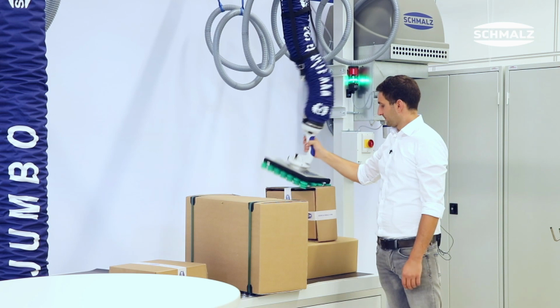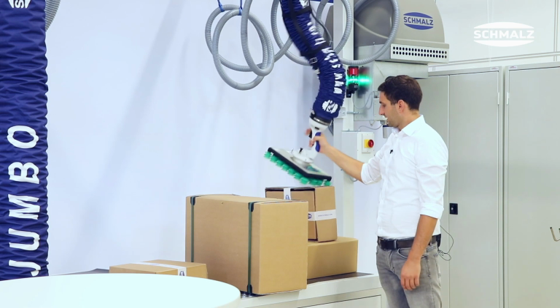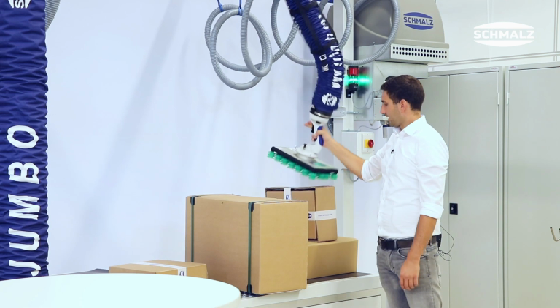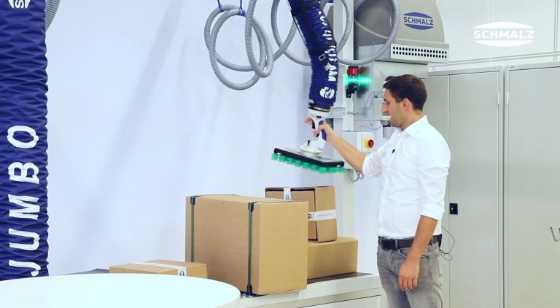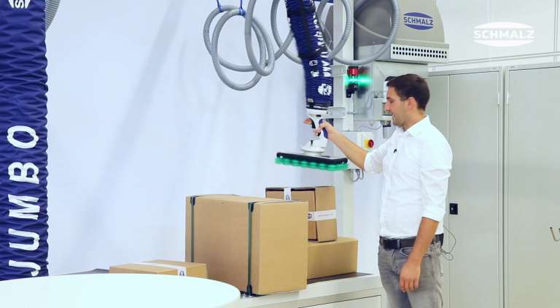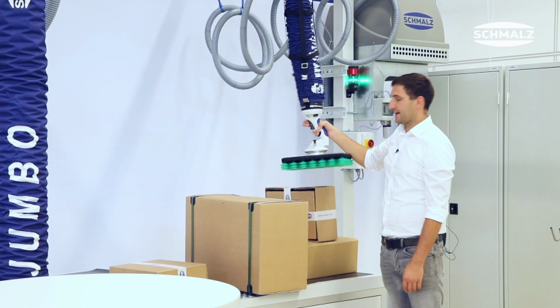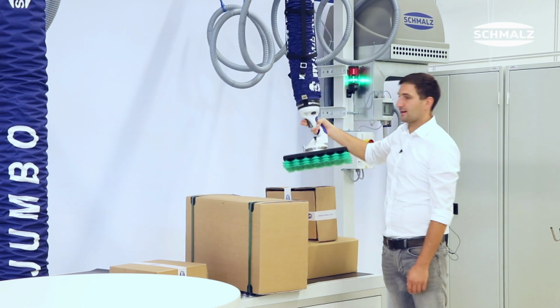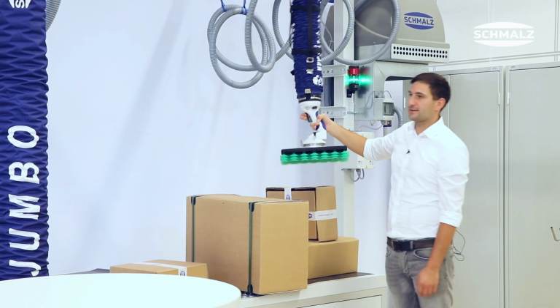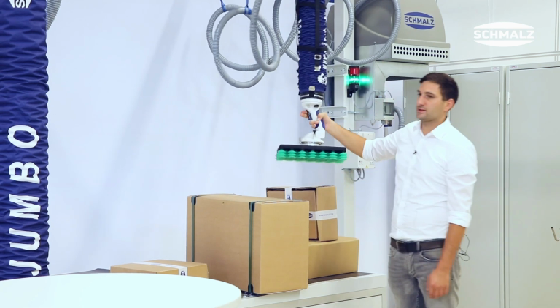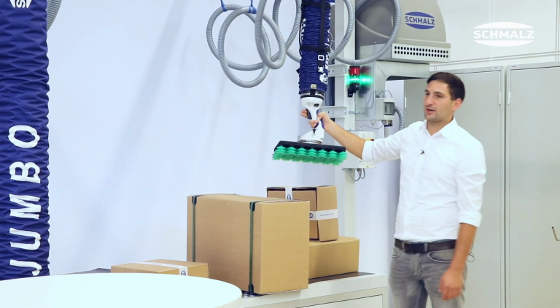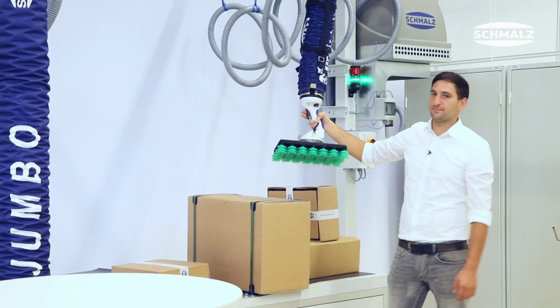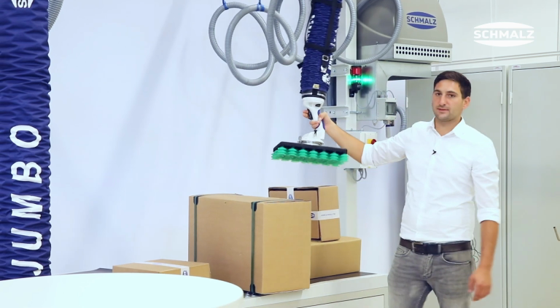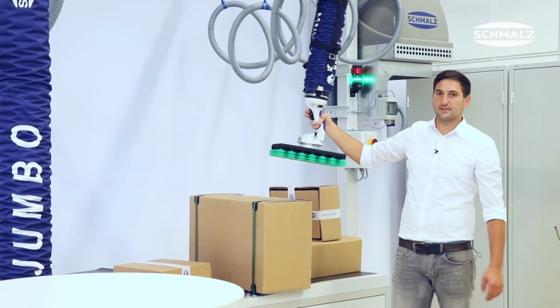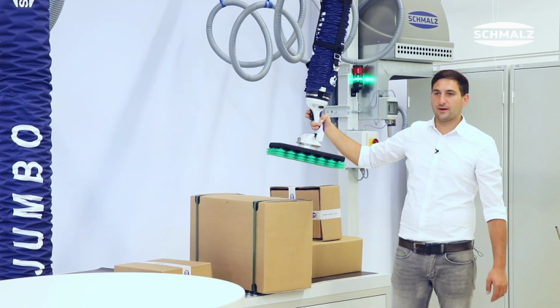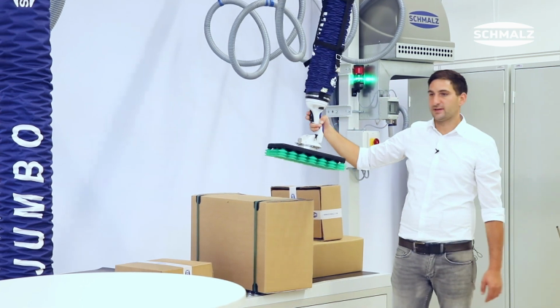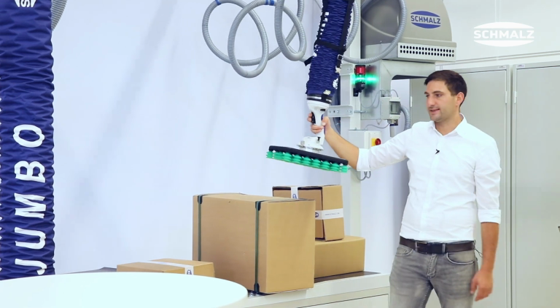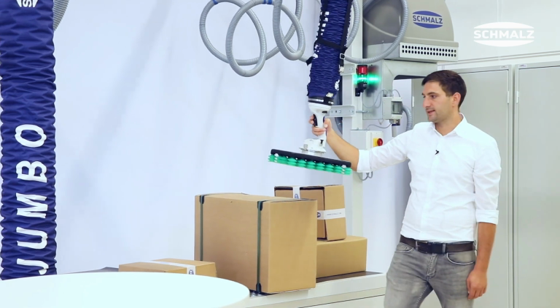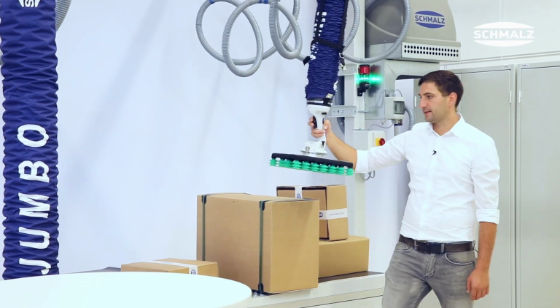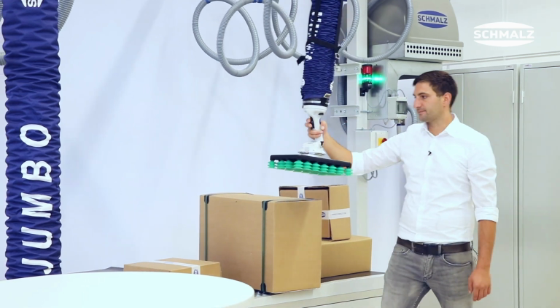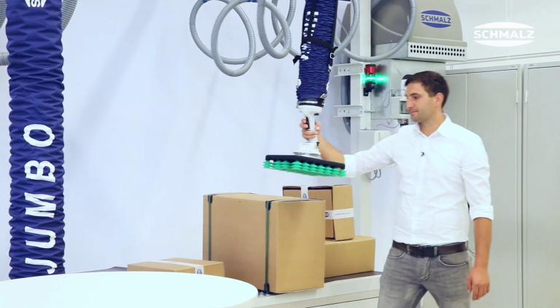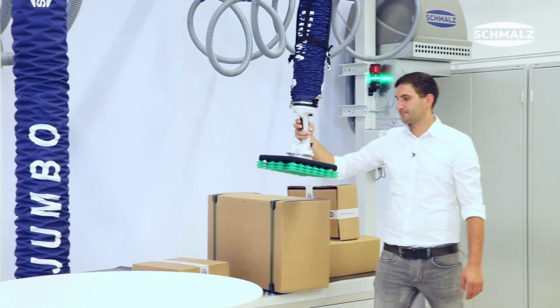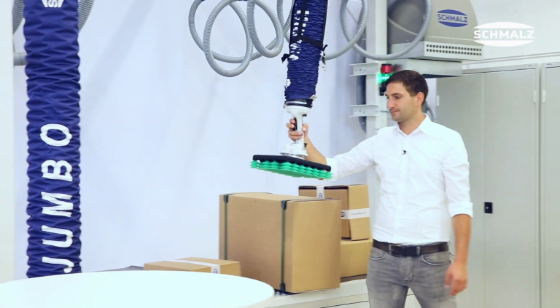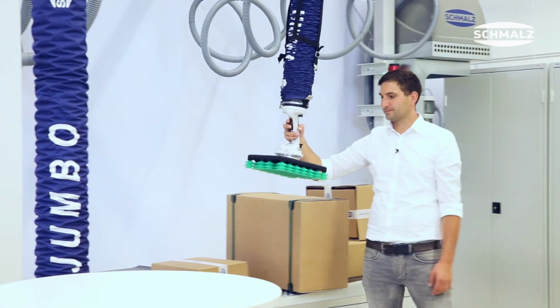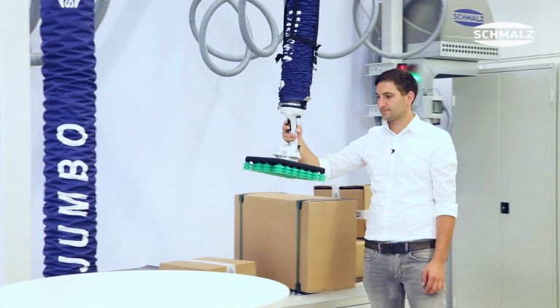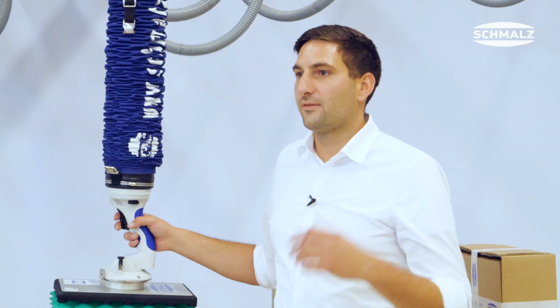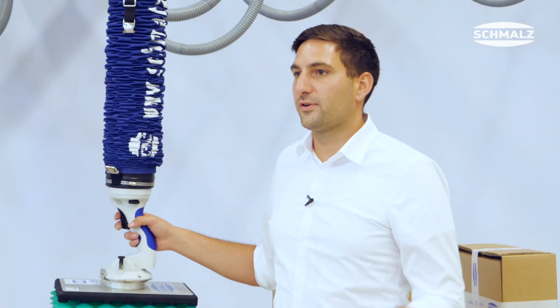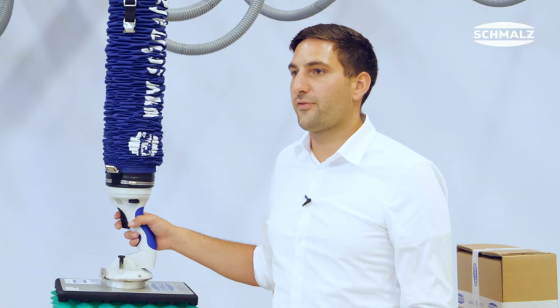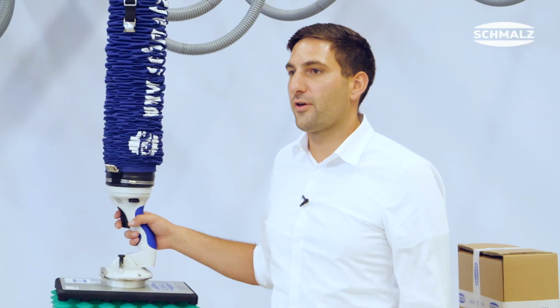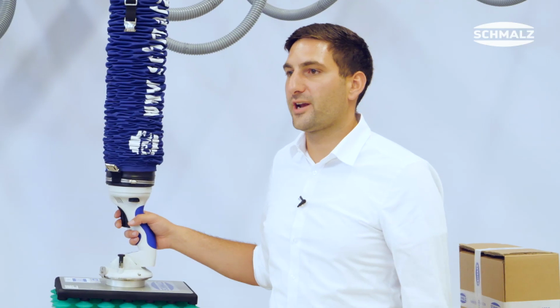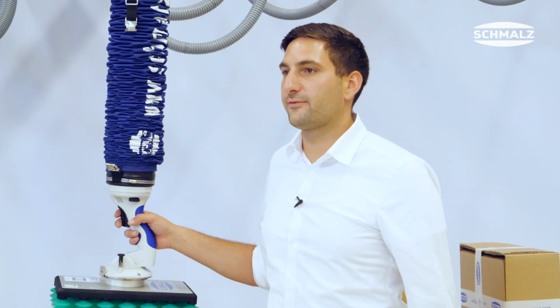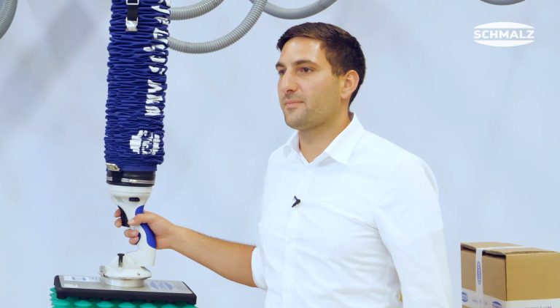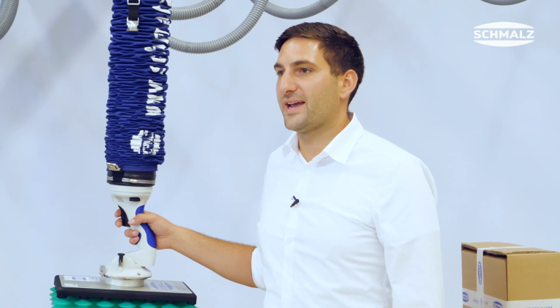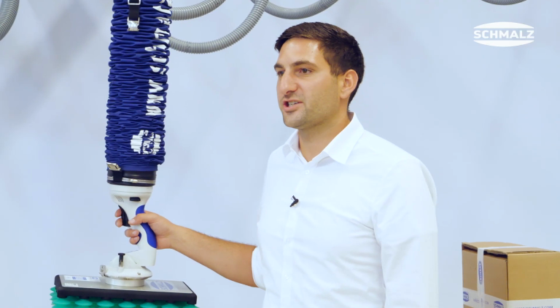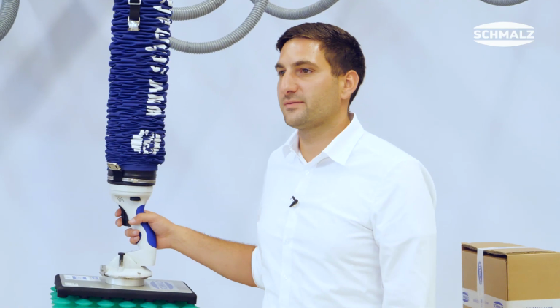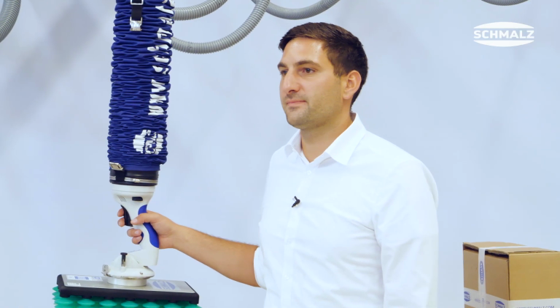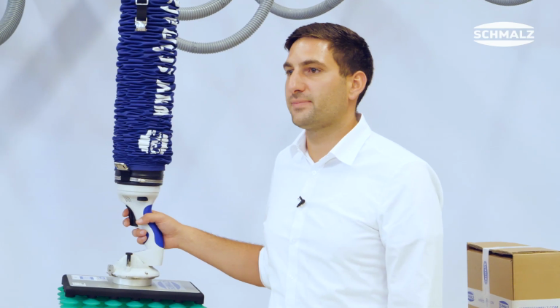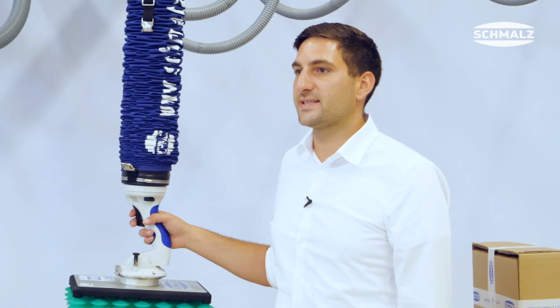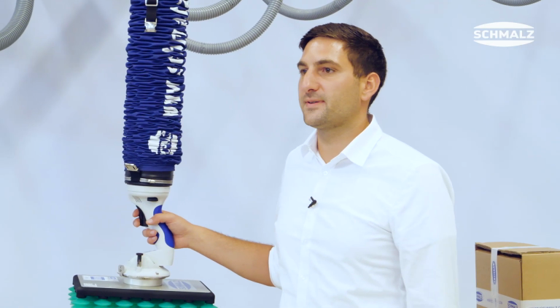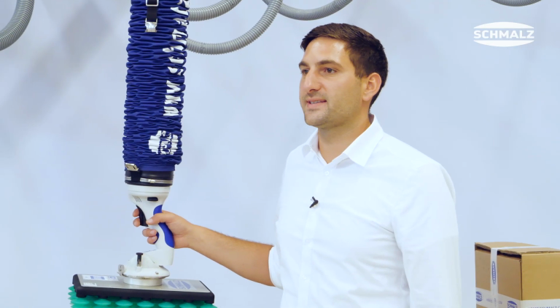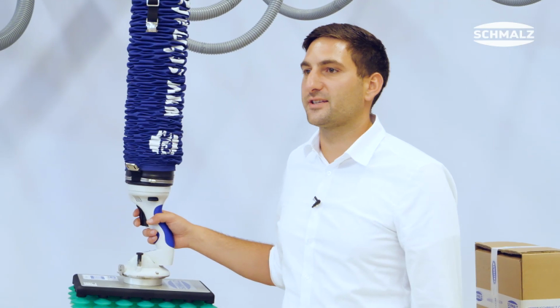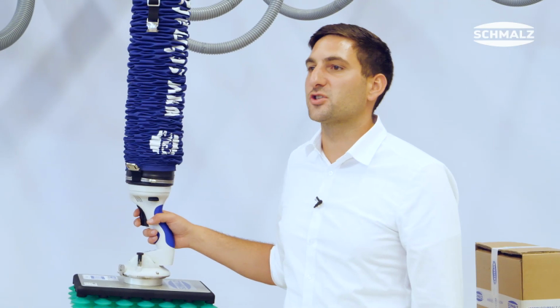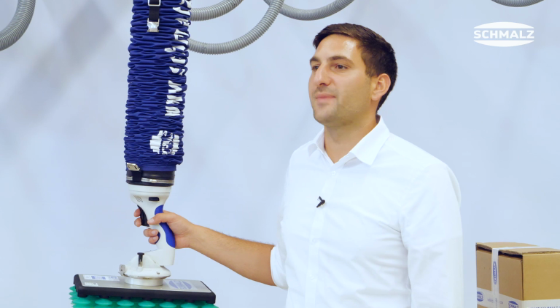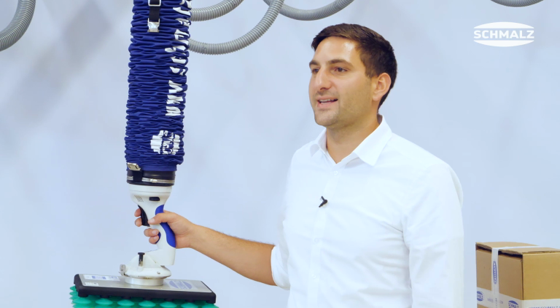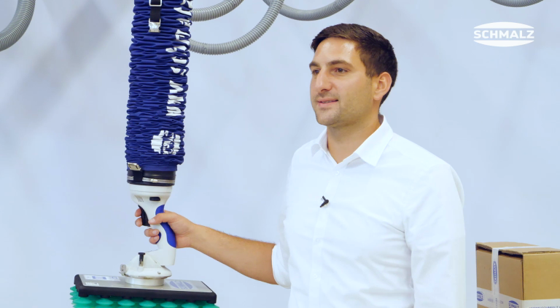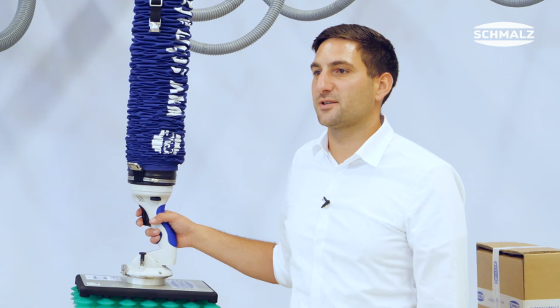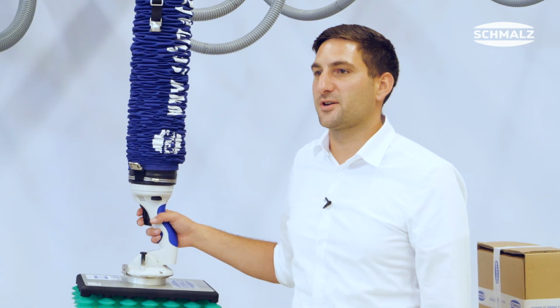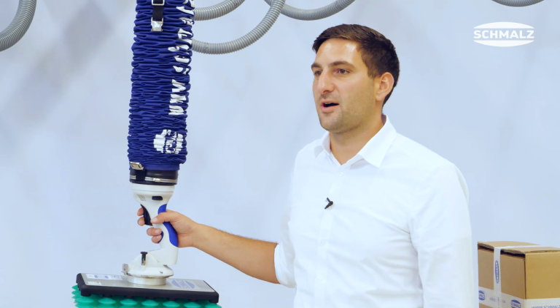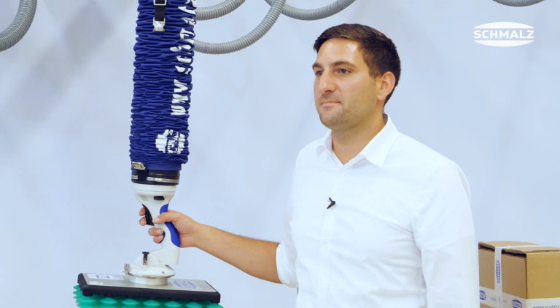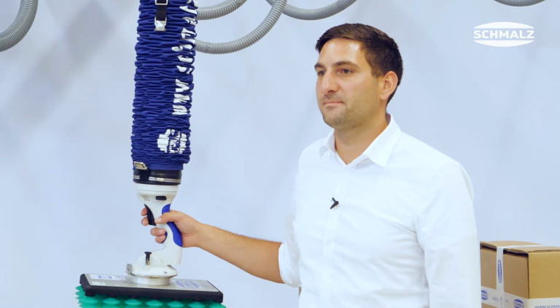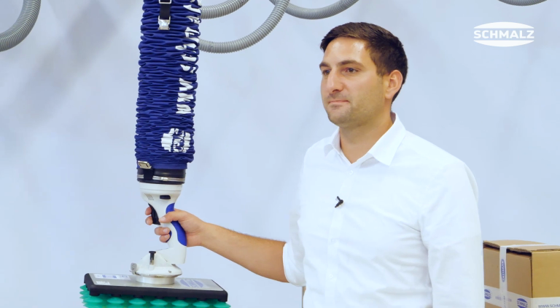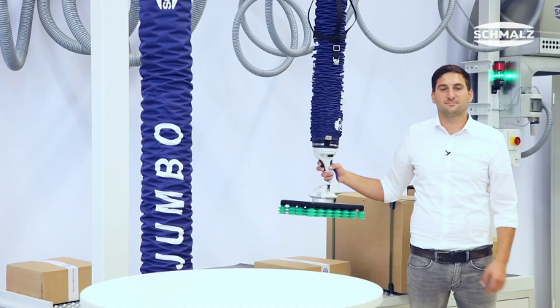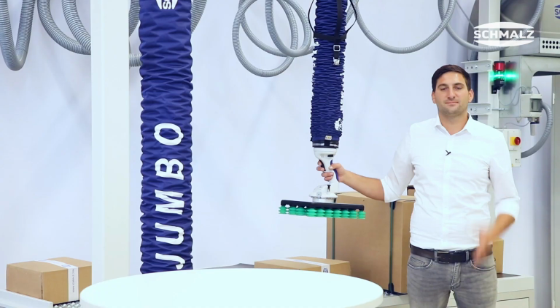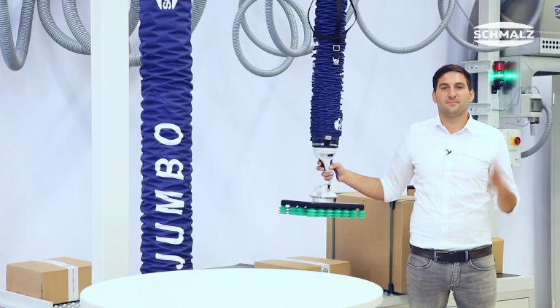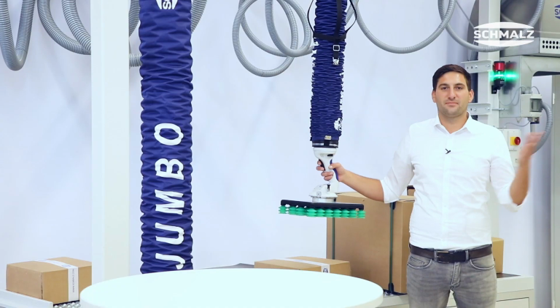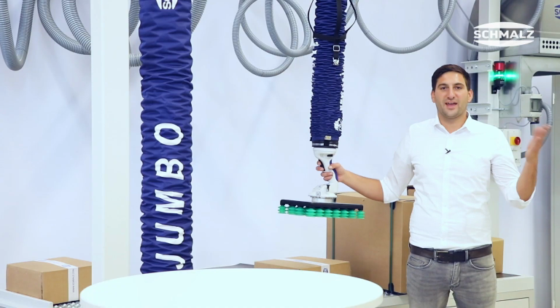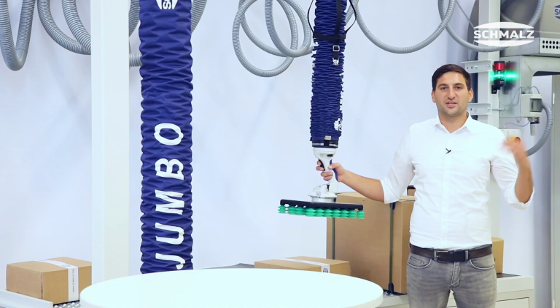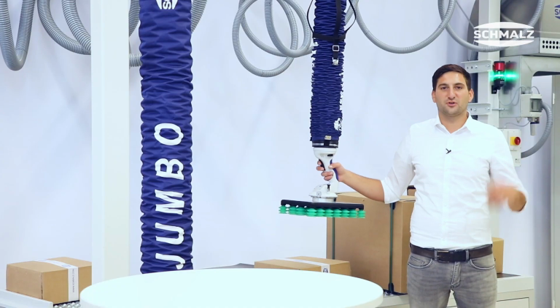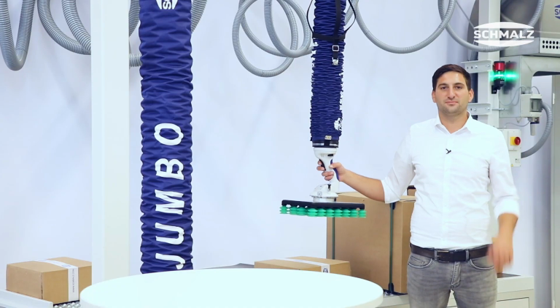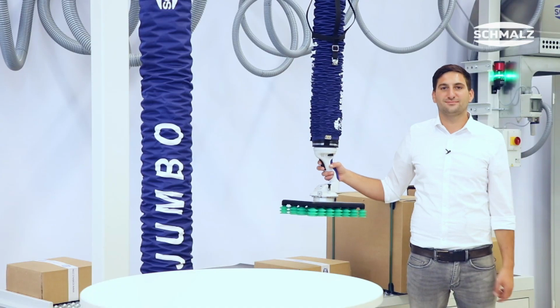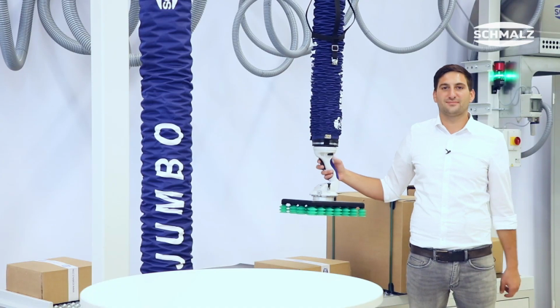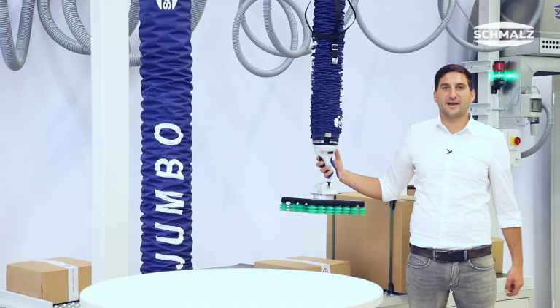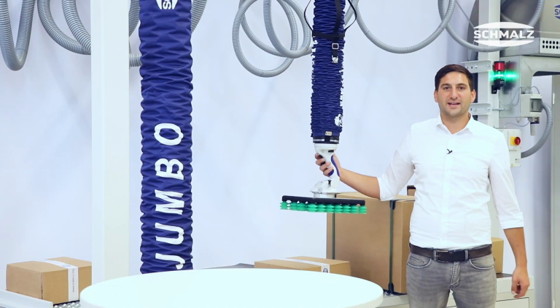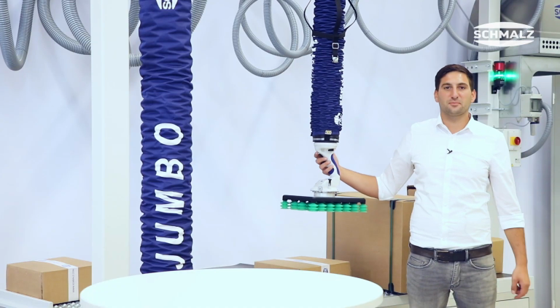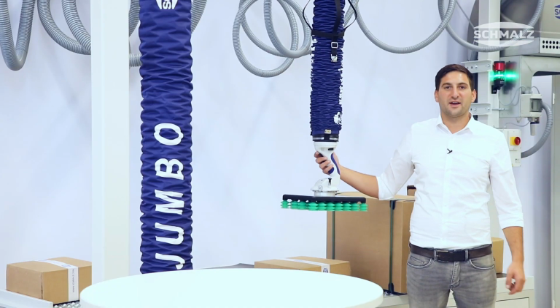A handle and the drop is very easy. For further information, please visit schmalz.com. Thank you and goodbye.